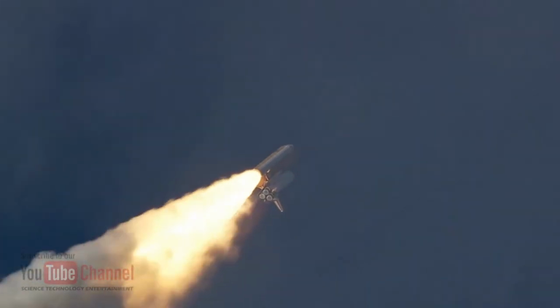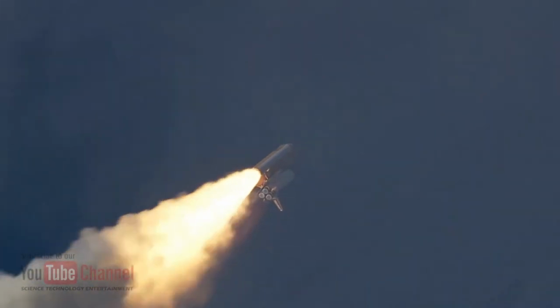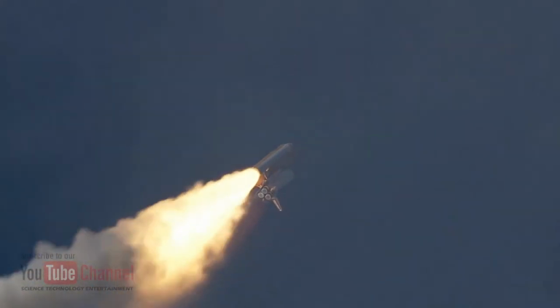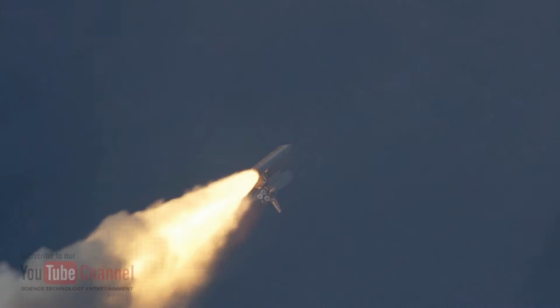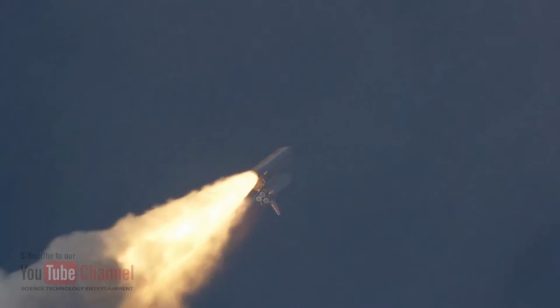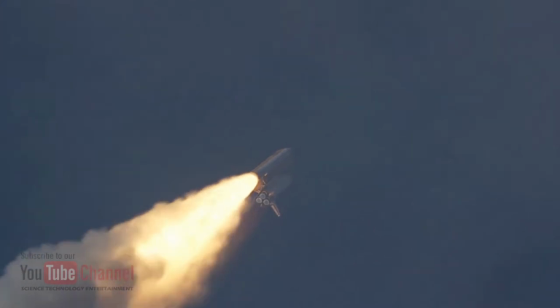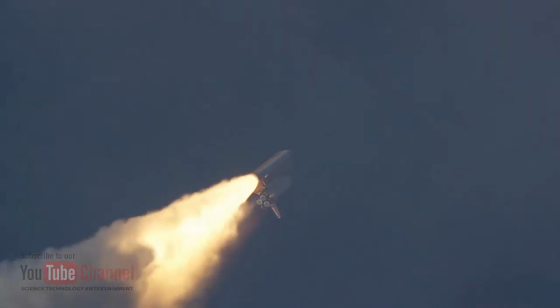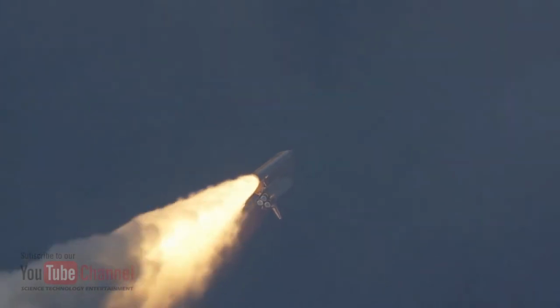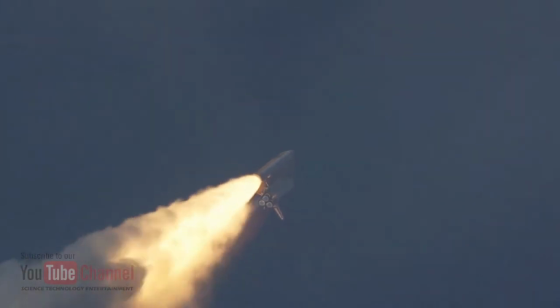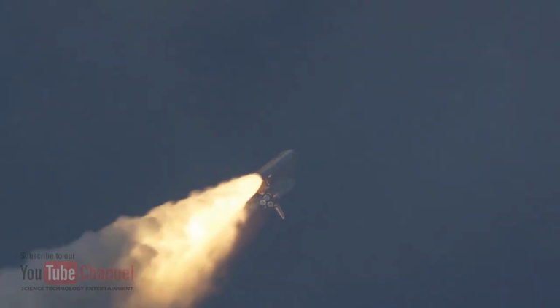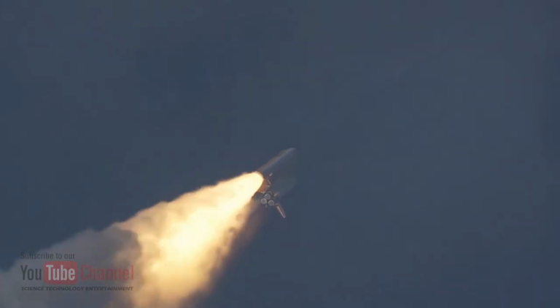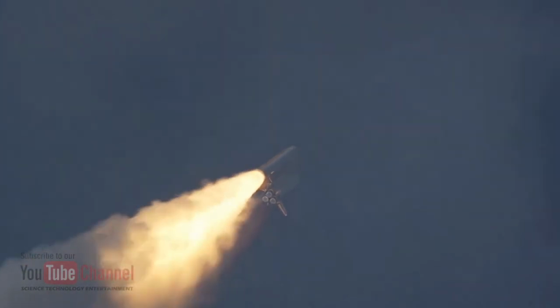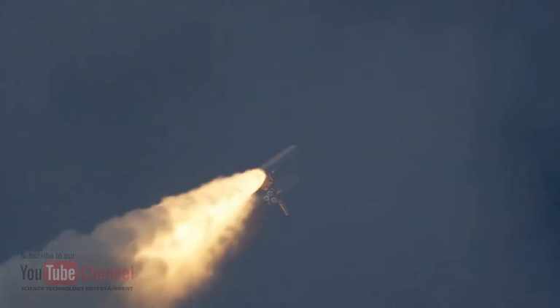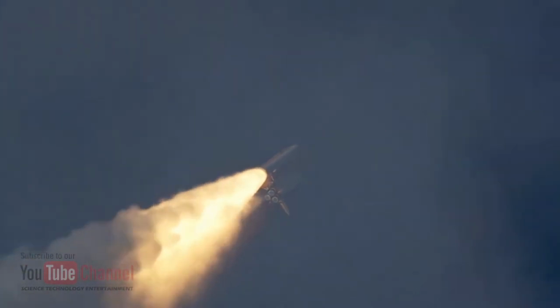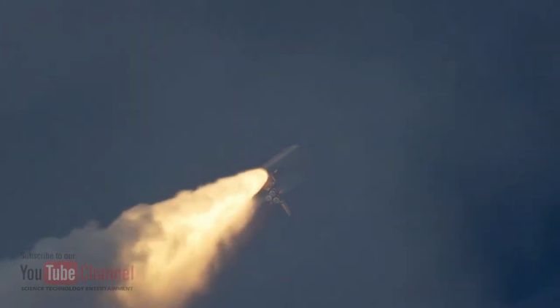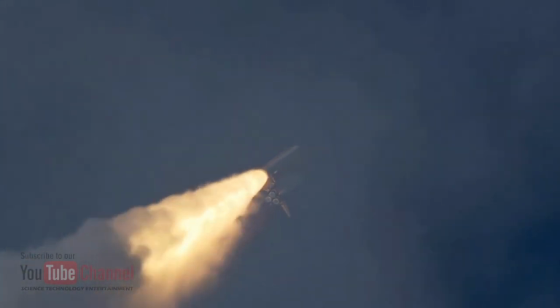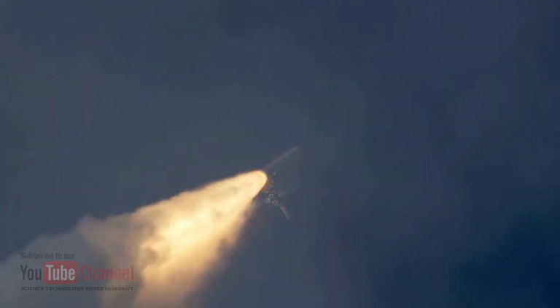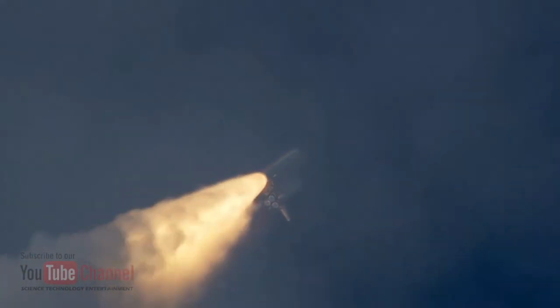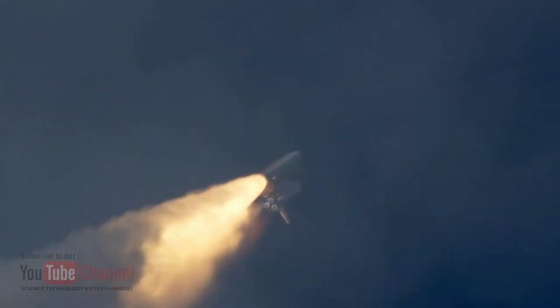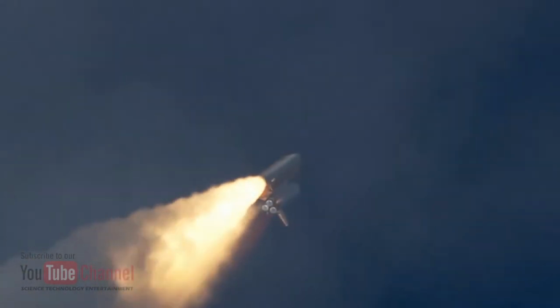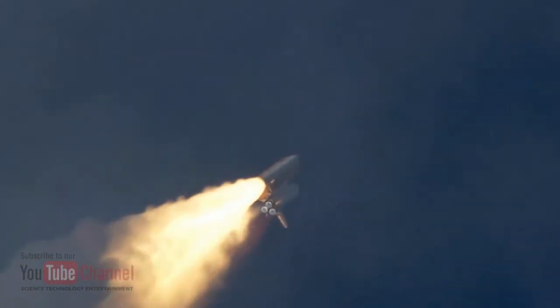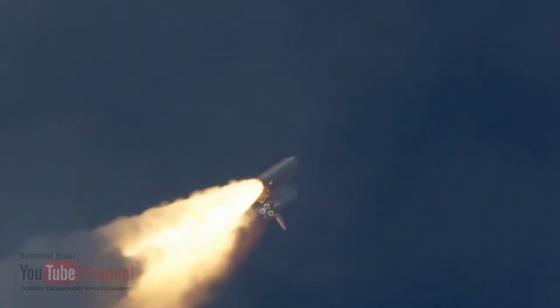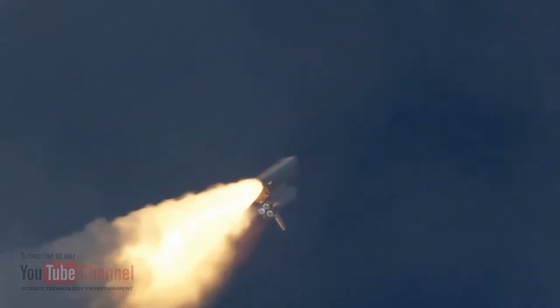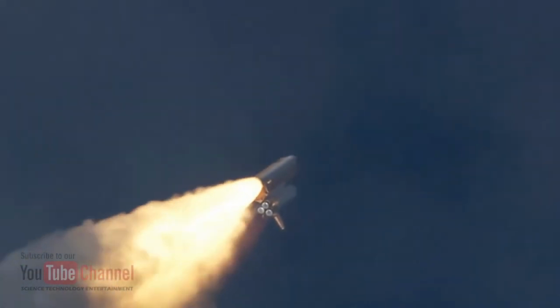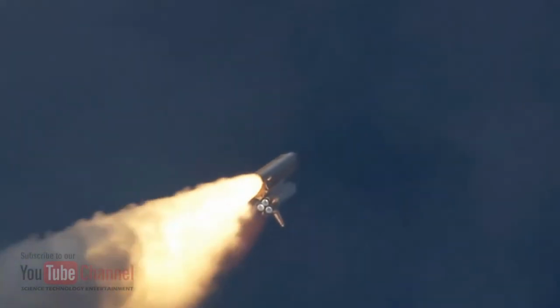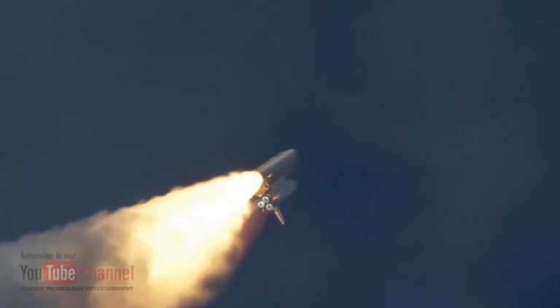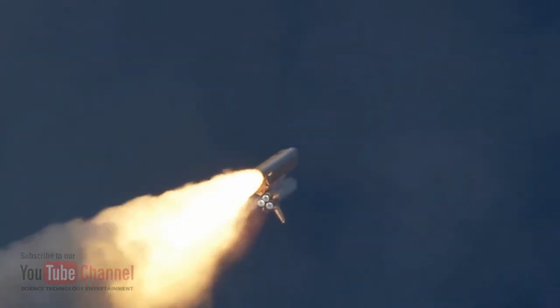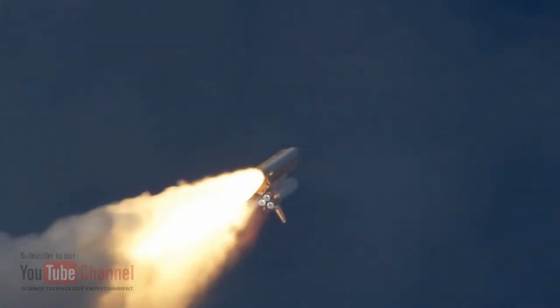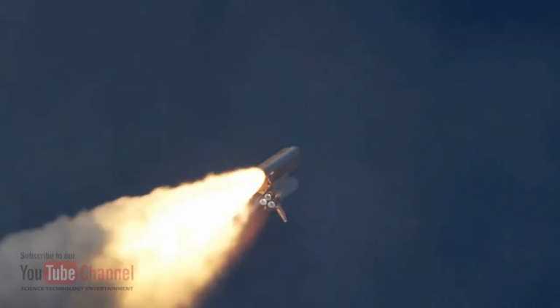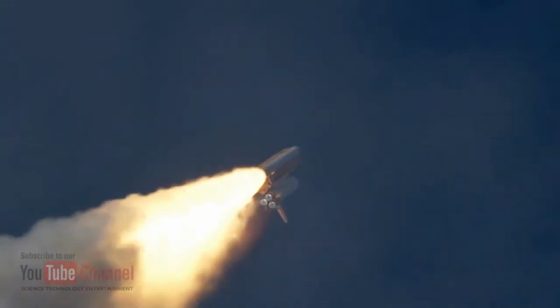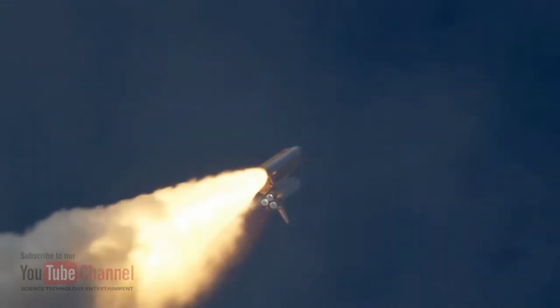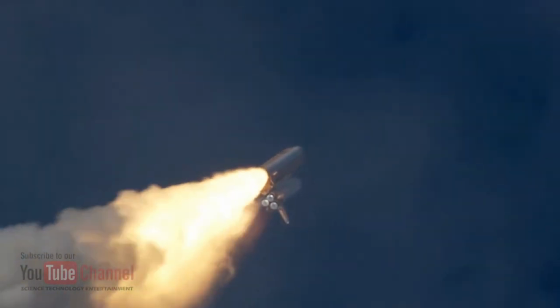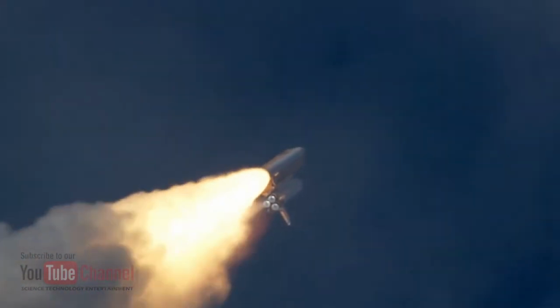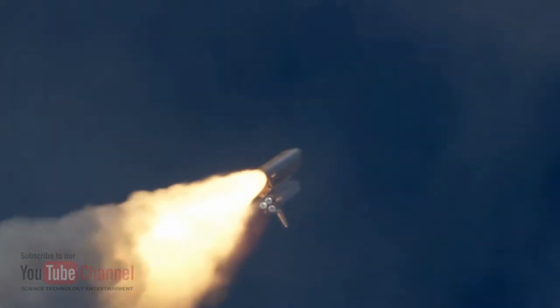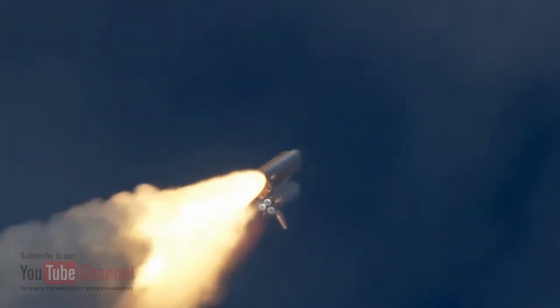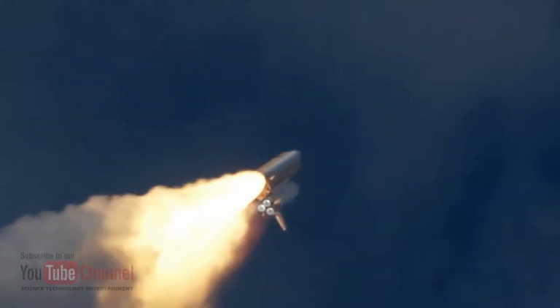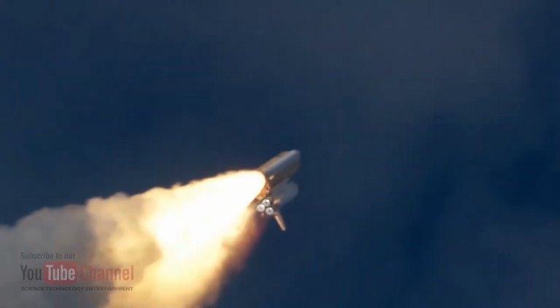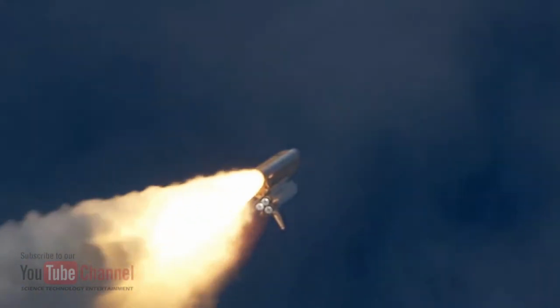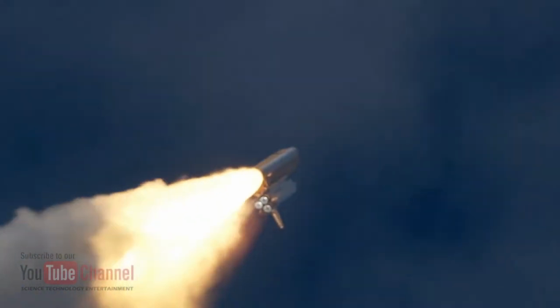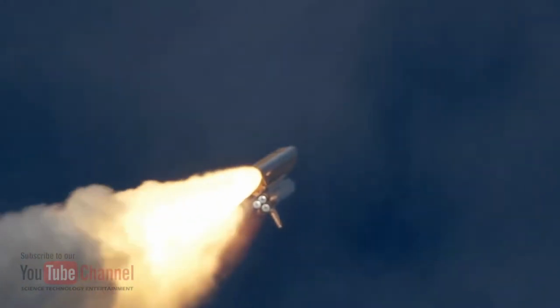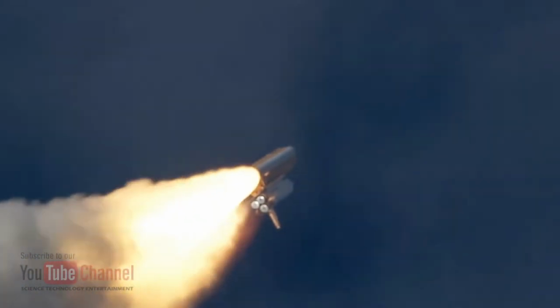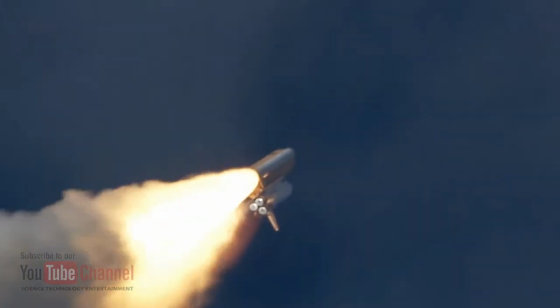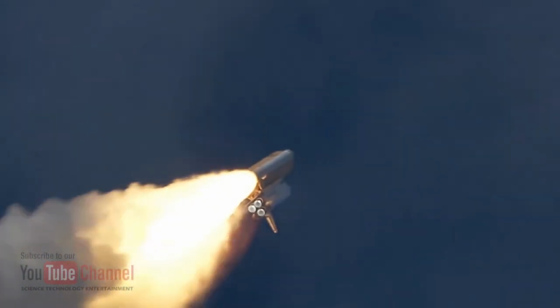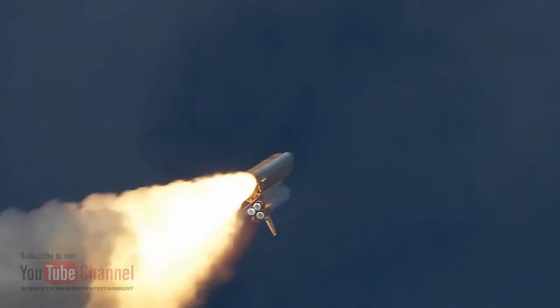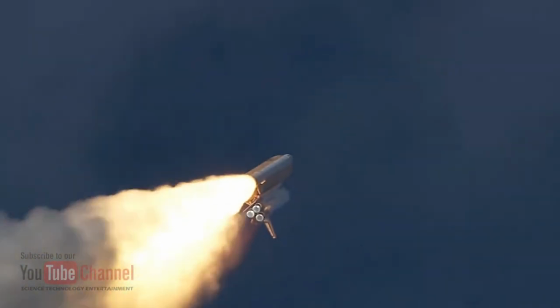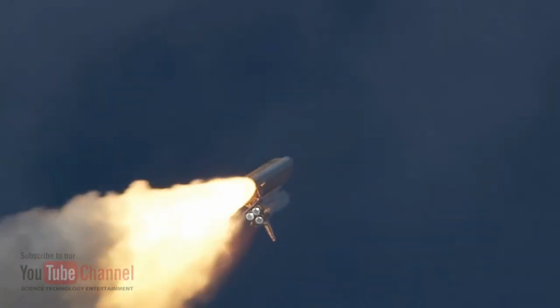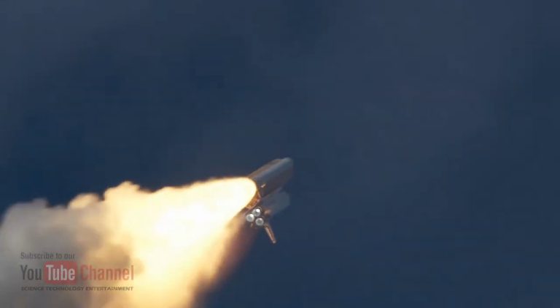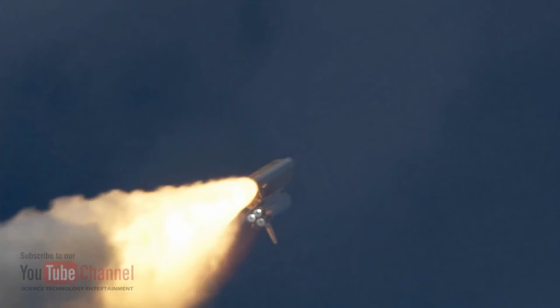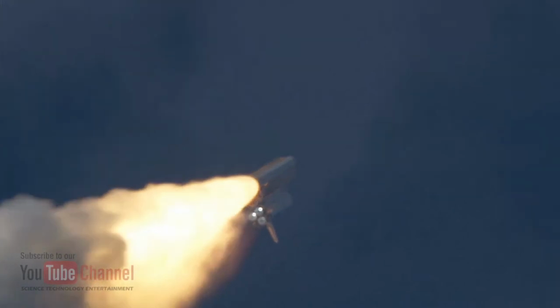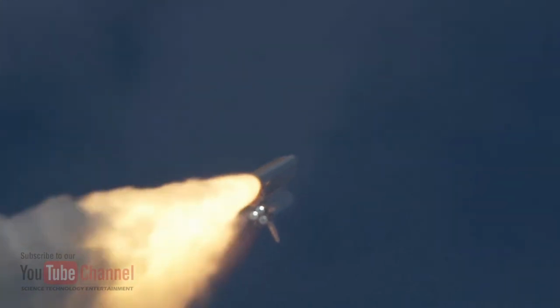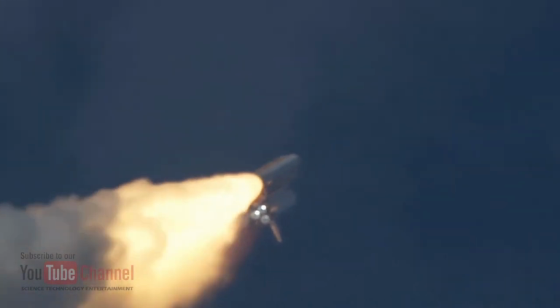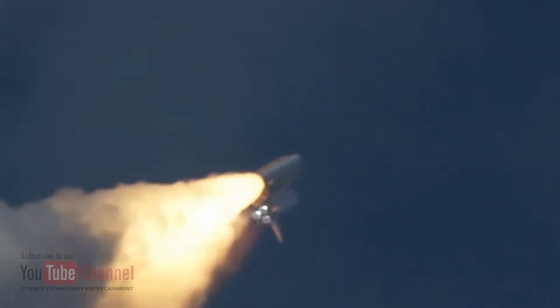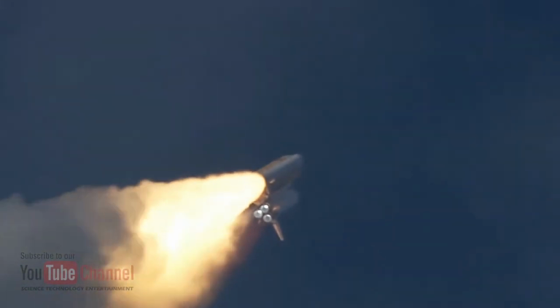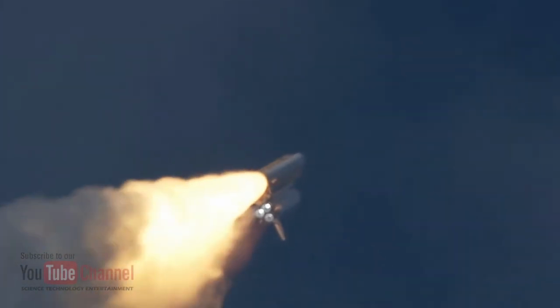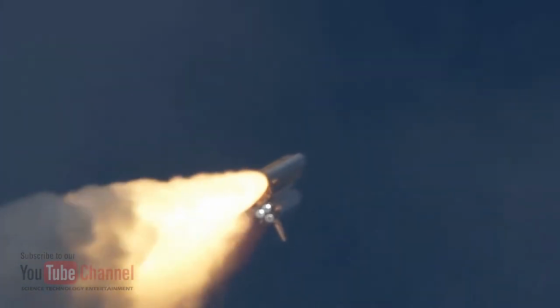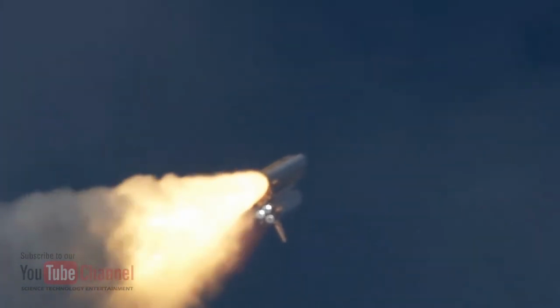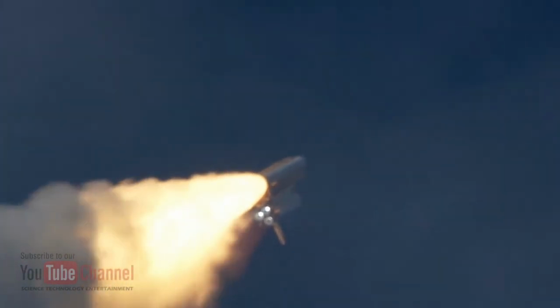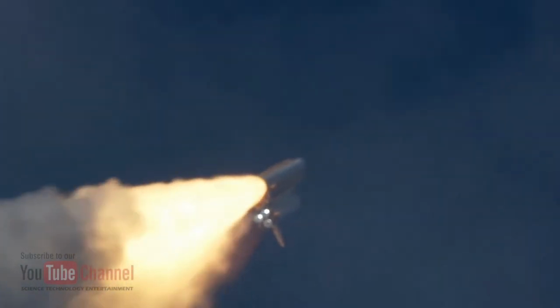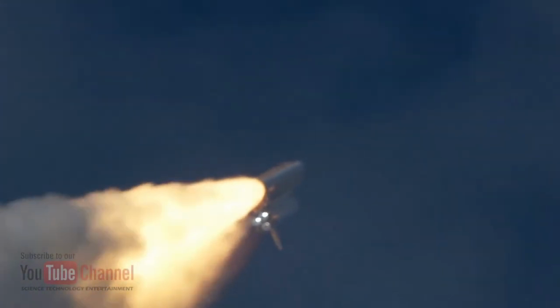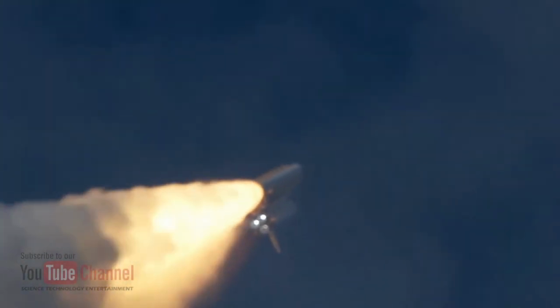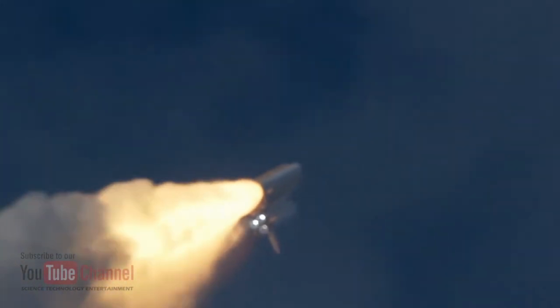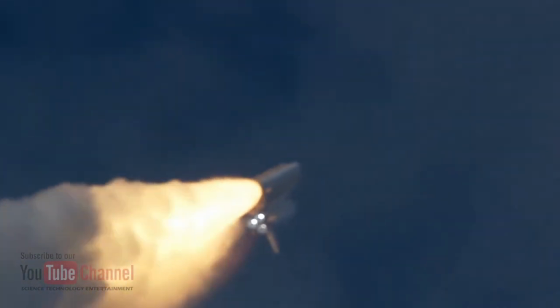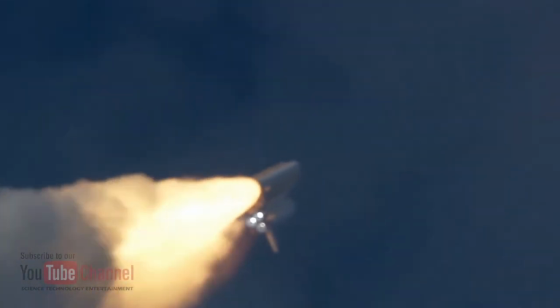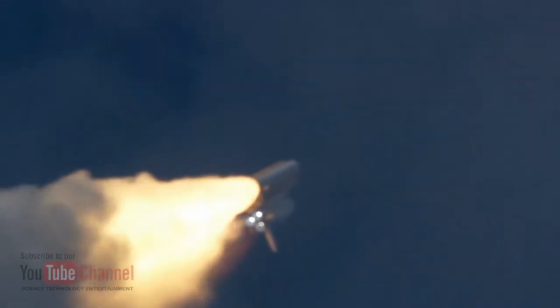The three liquid fuel main engines now throttling back to 72 percent of rated performance, going into the bucket, reducing the stress on the shuttle as it breaks through the sound barrier.